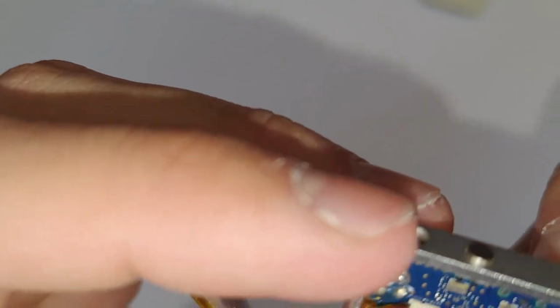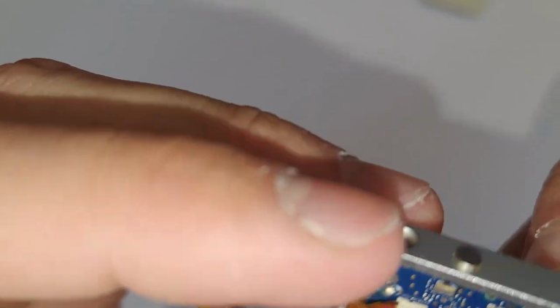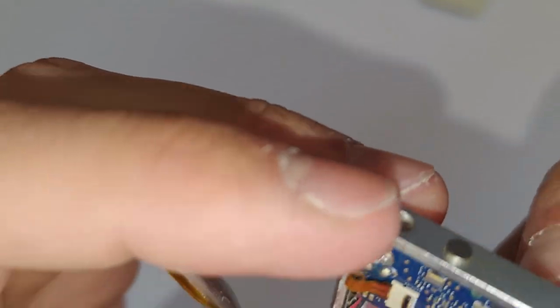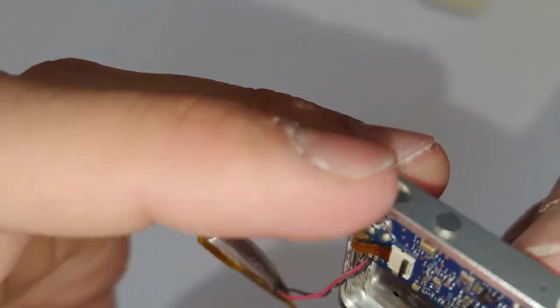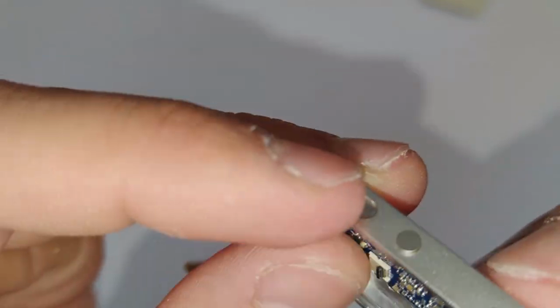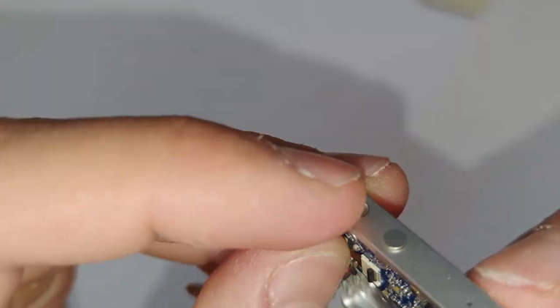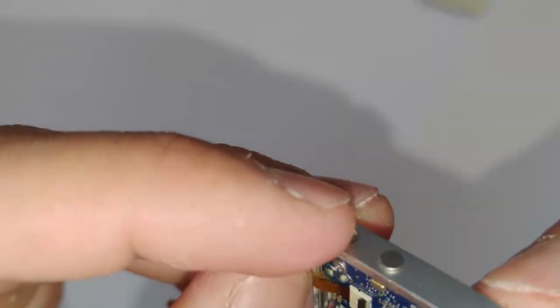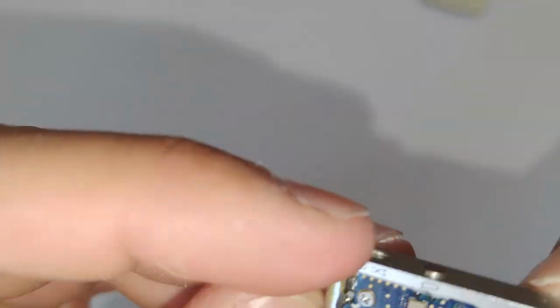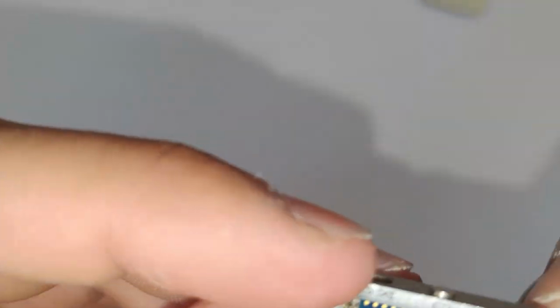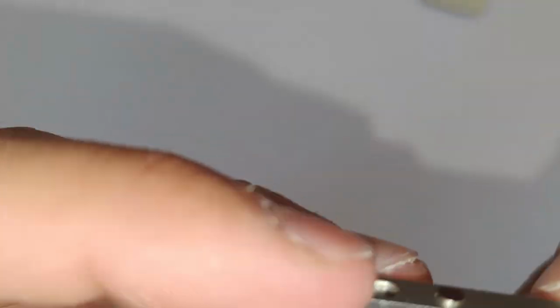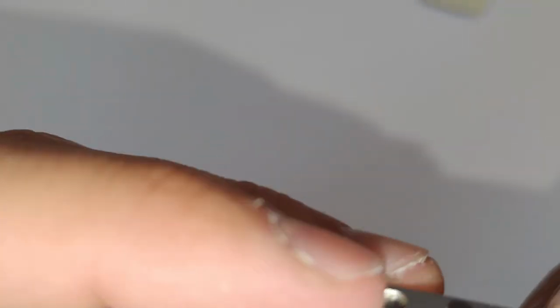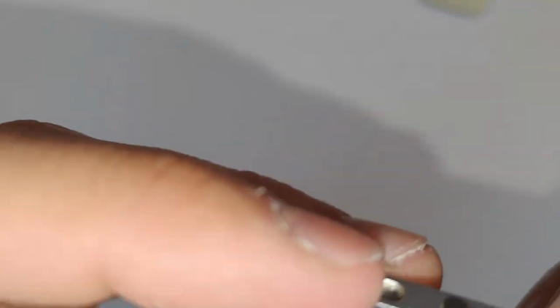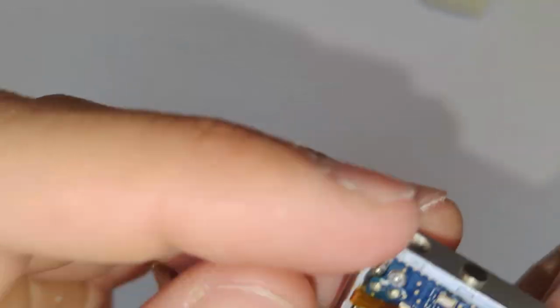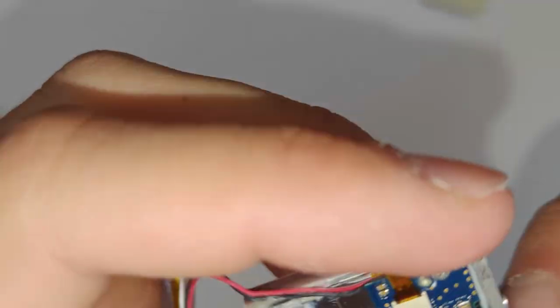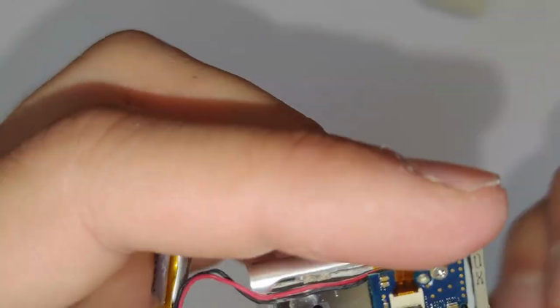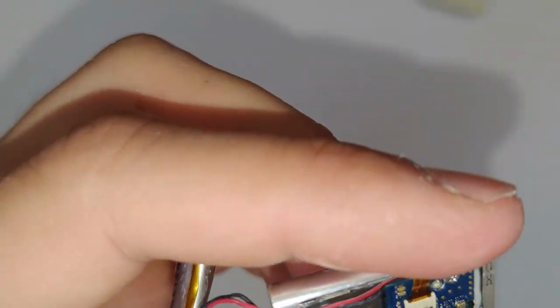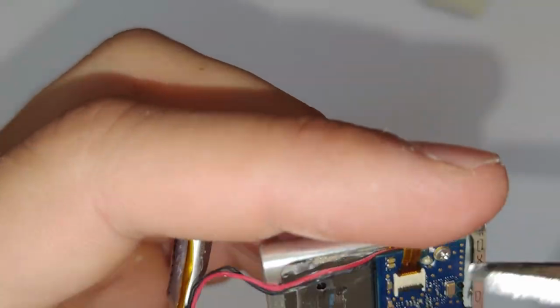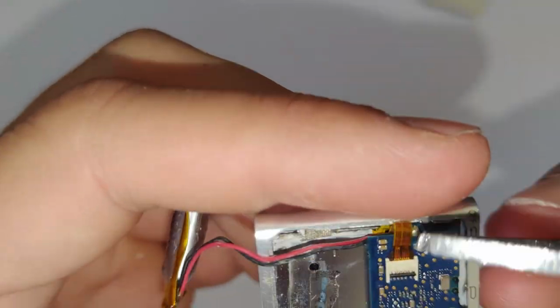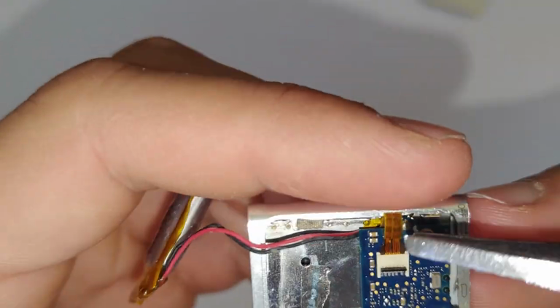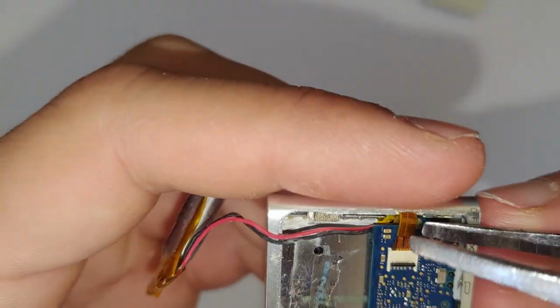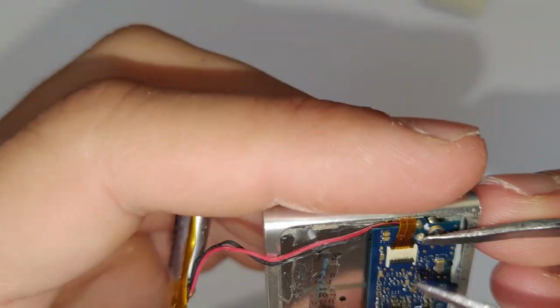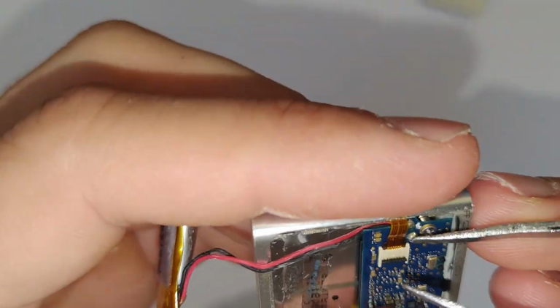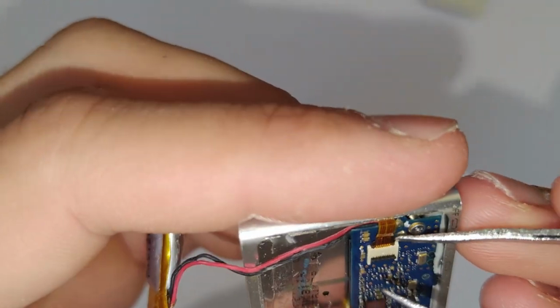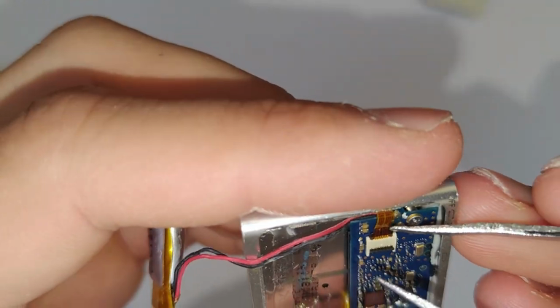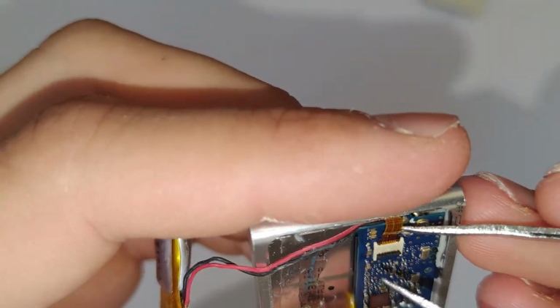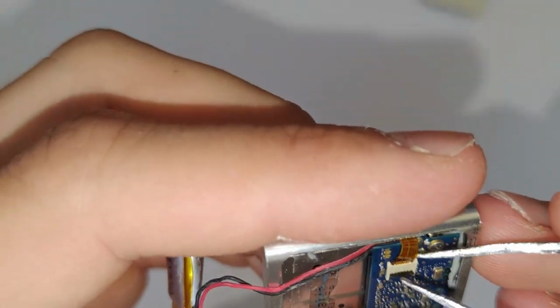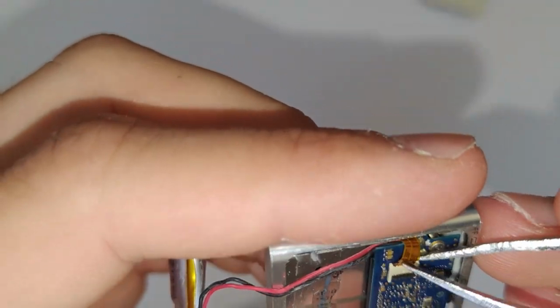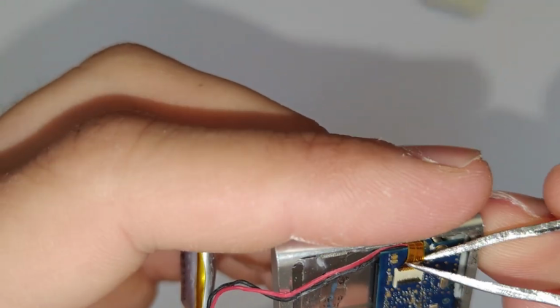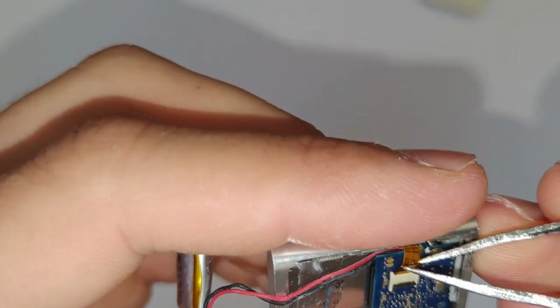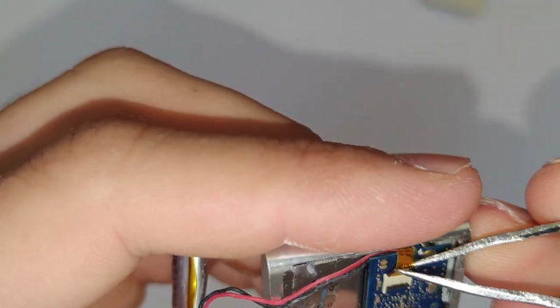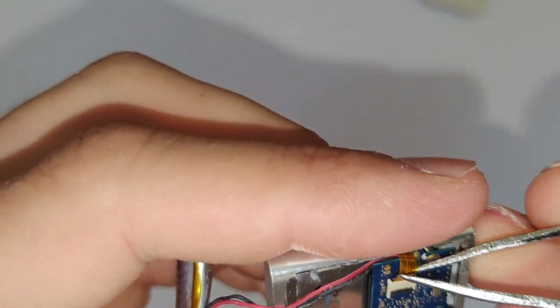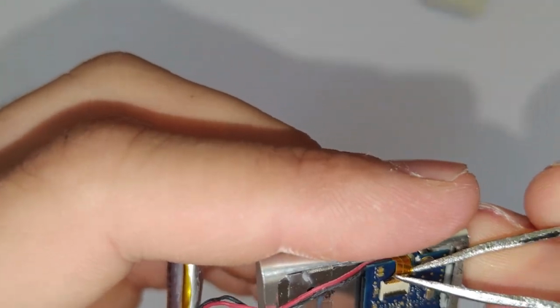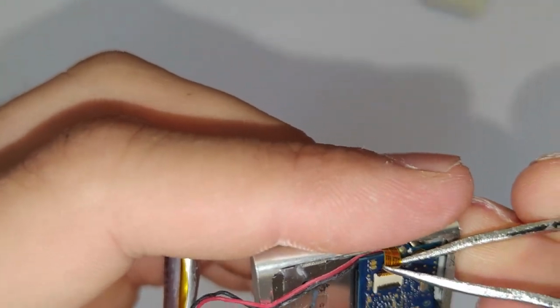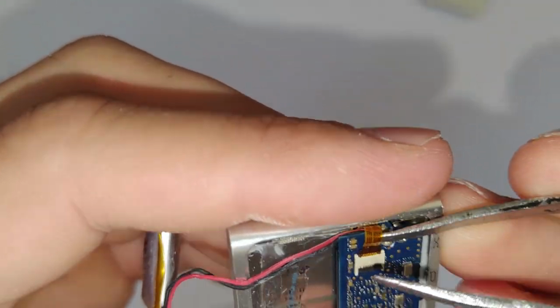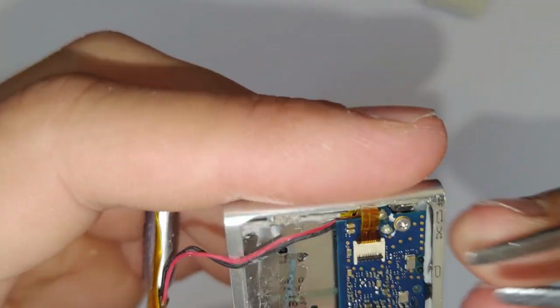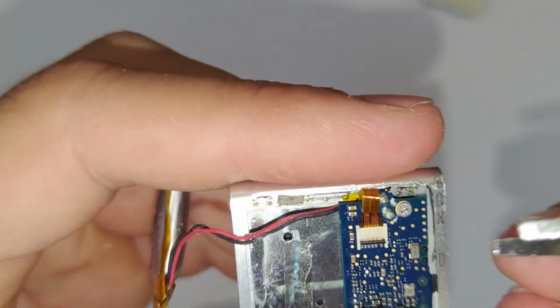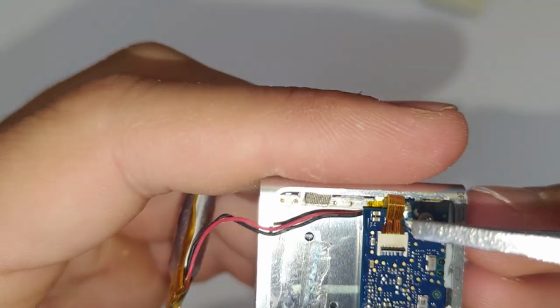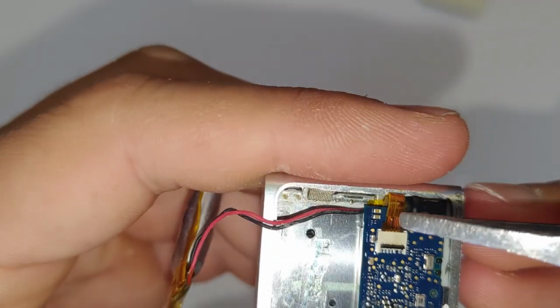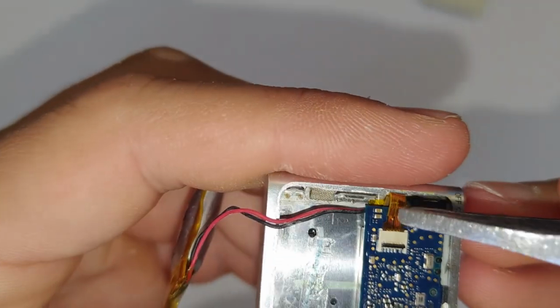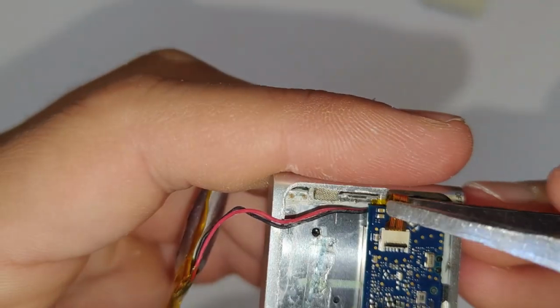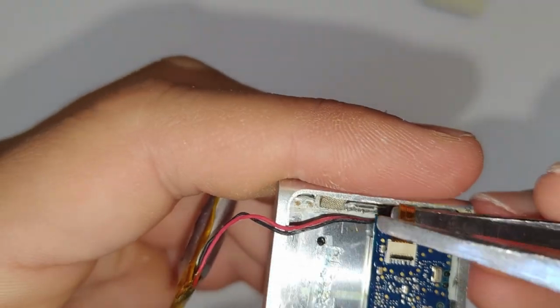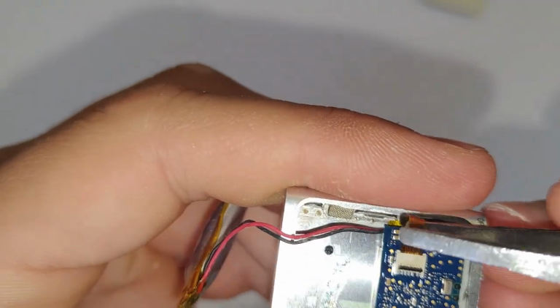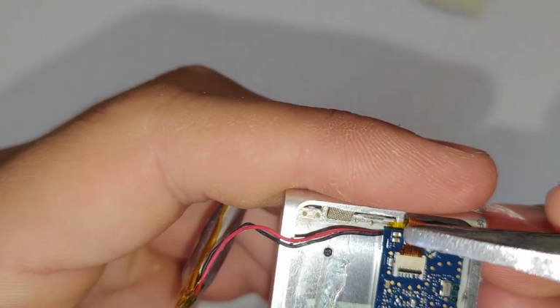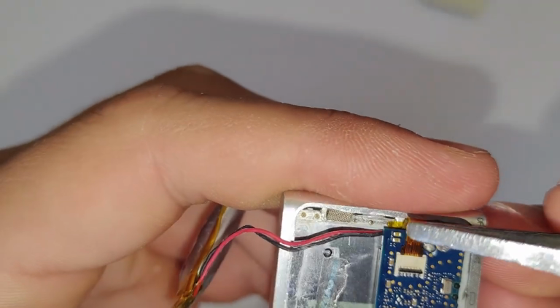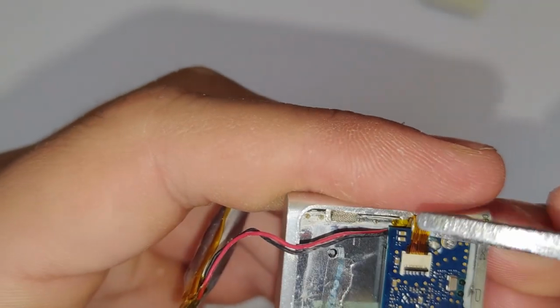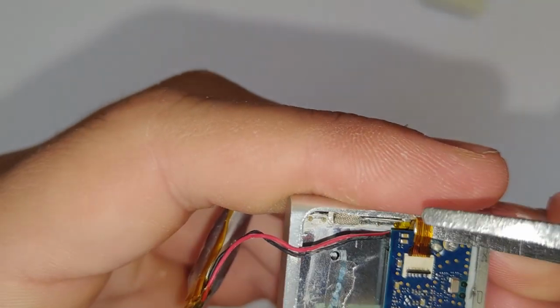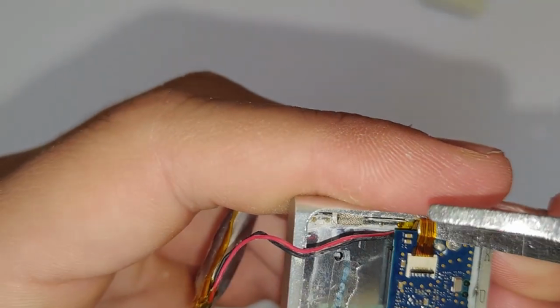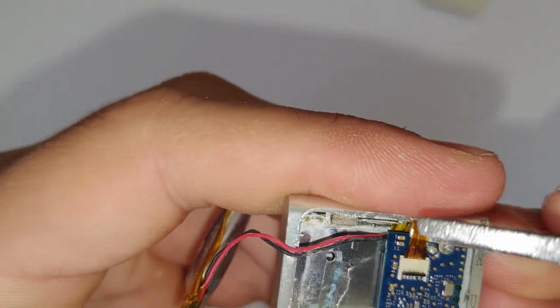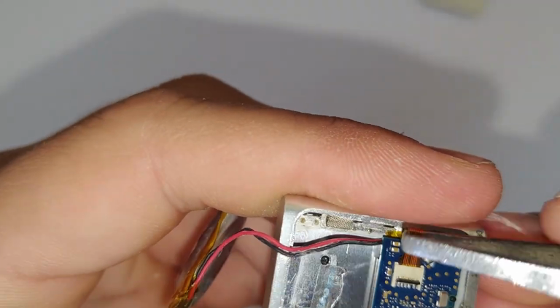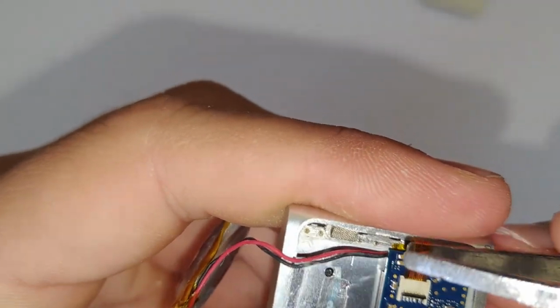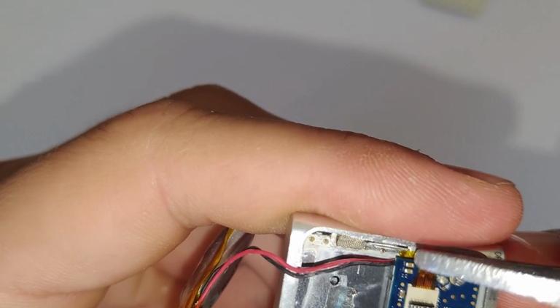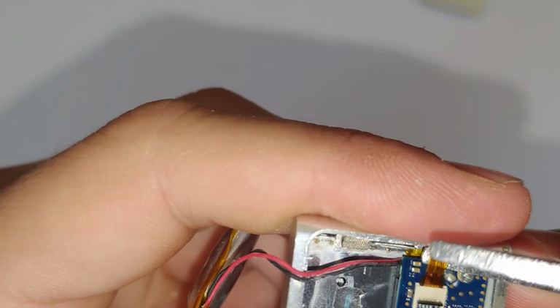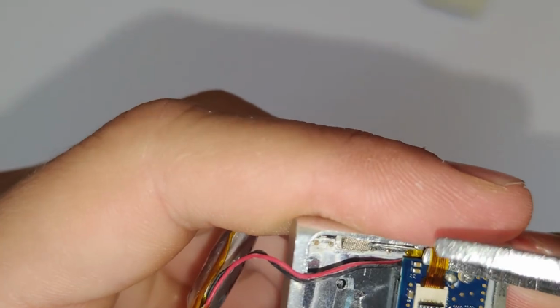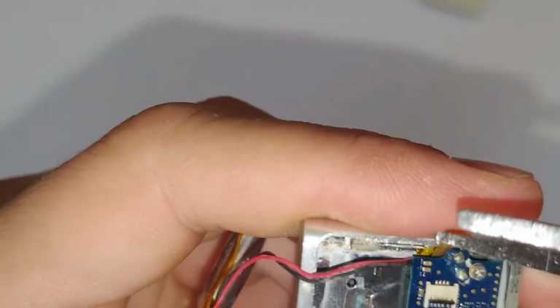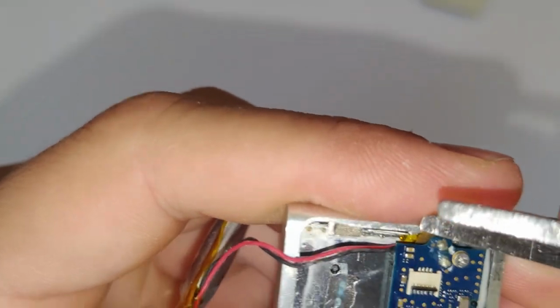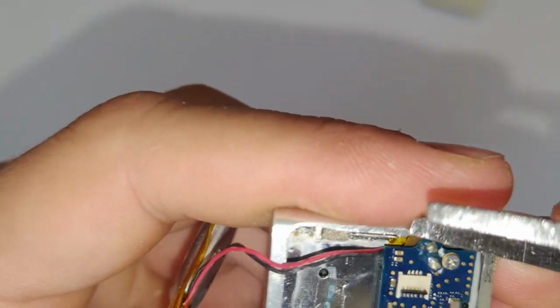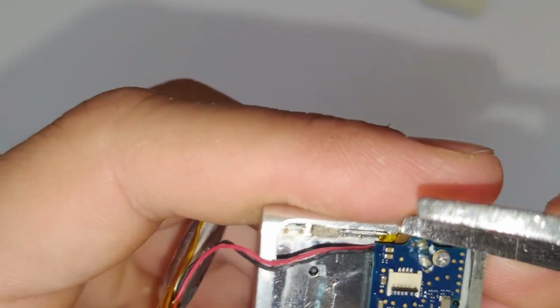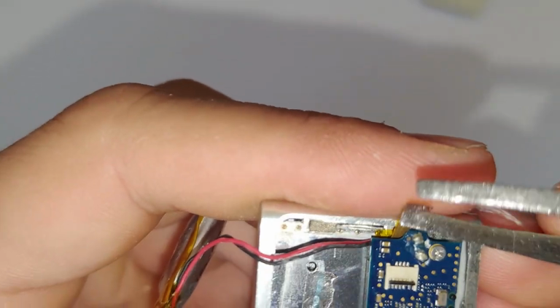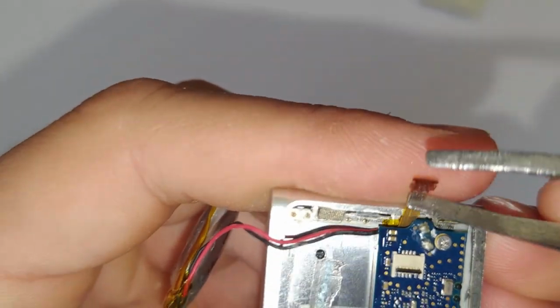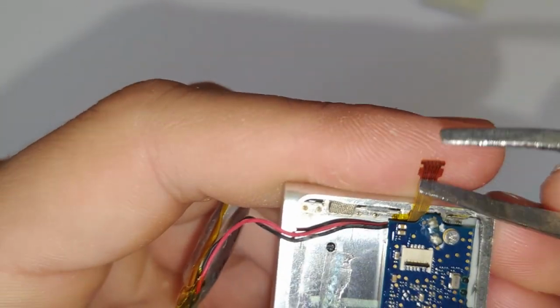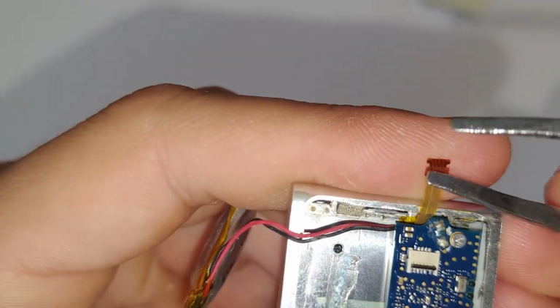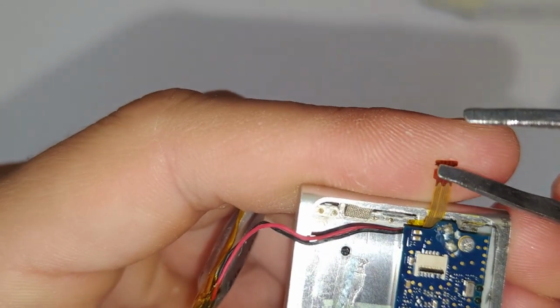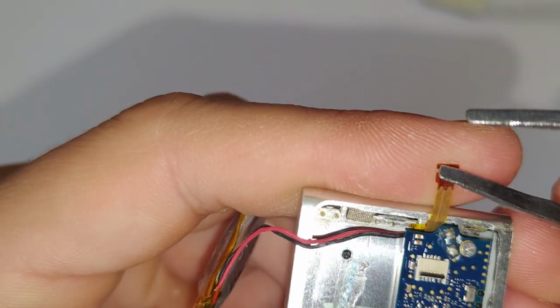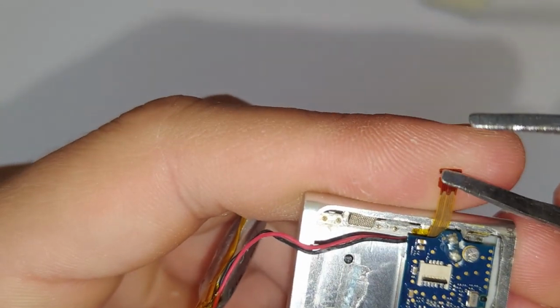Maybe don't do what I do here and try and rip it out with the tweezers, because you can rip a hole in it and cause it to not function. That ribbon cable there is just for the buttons on the front.